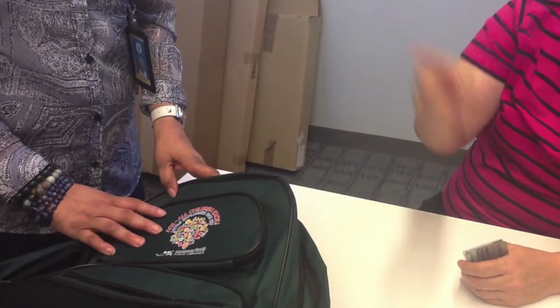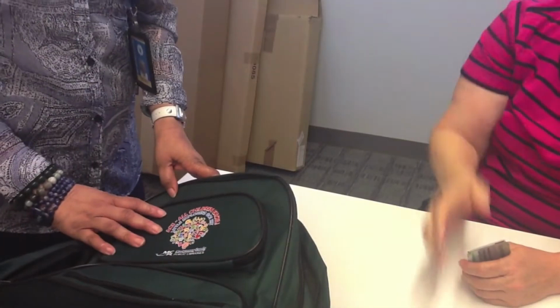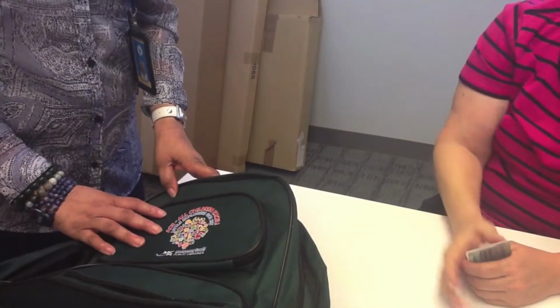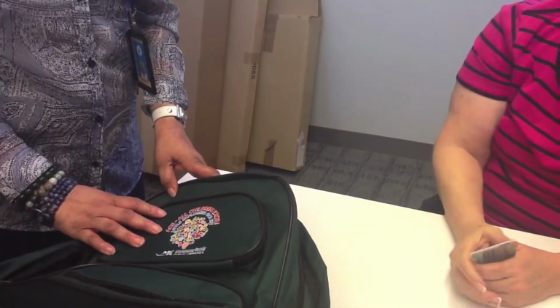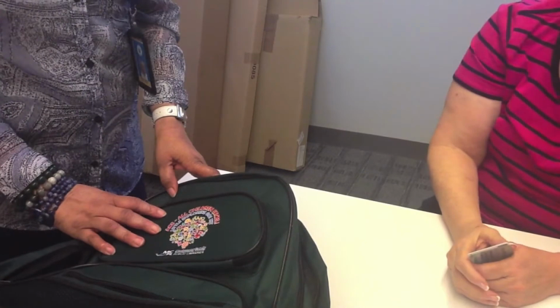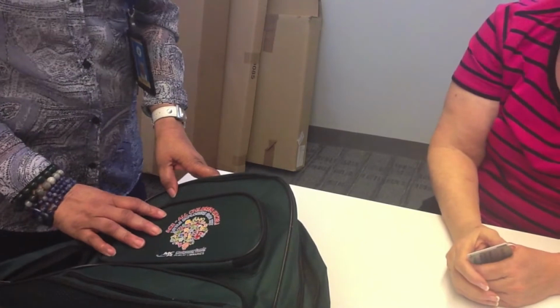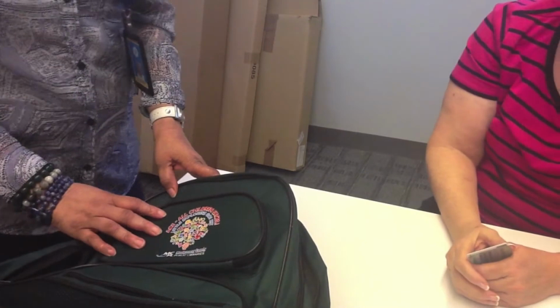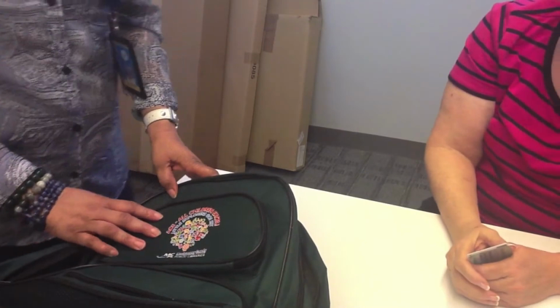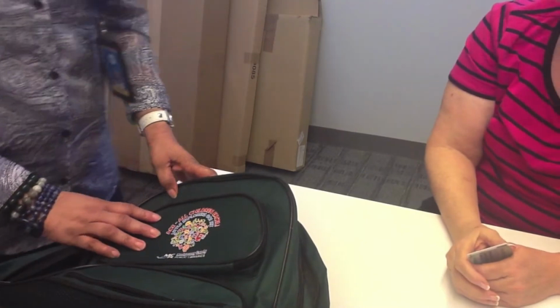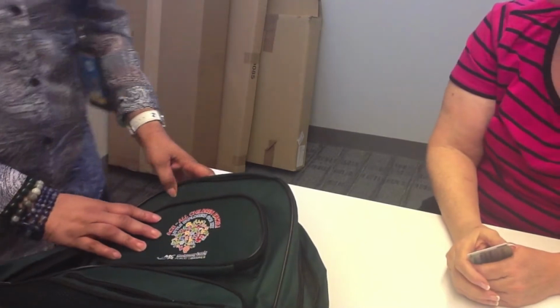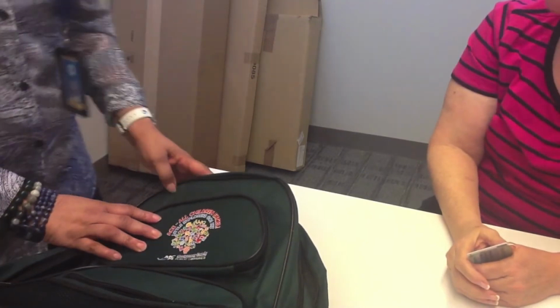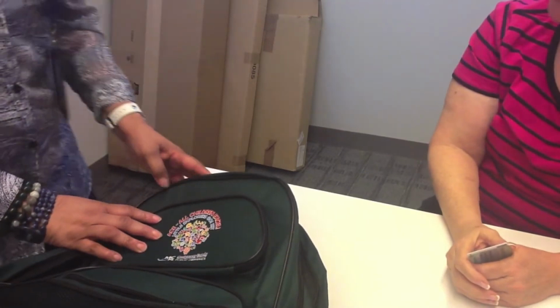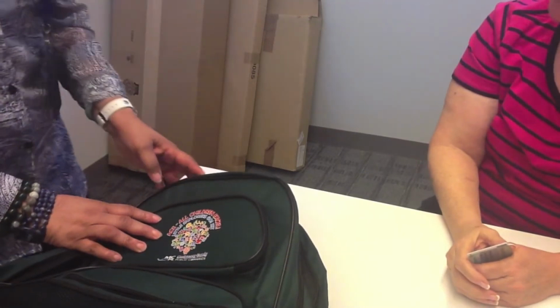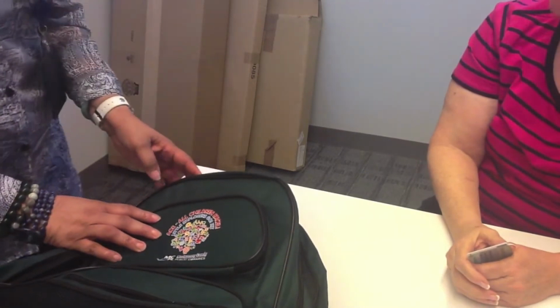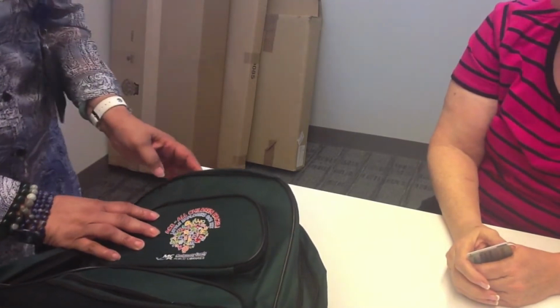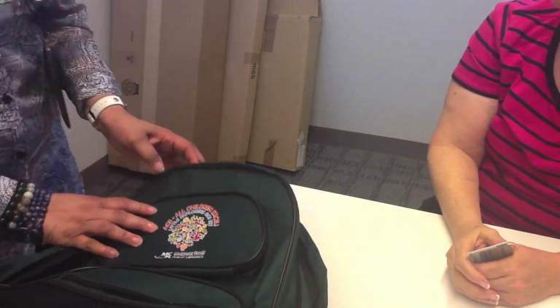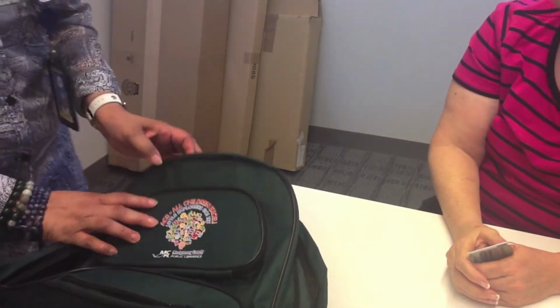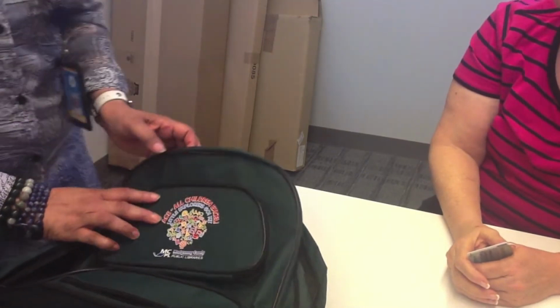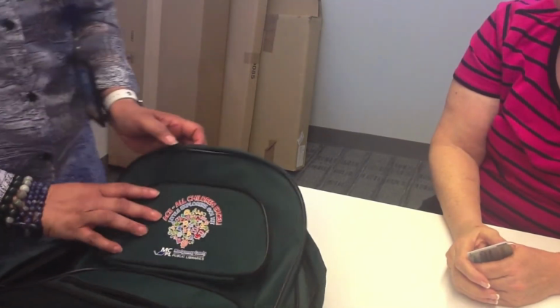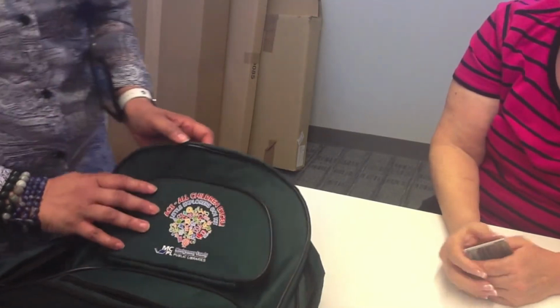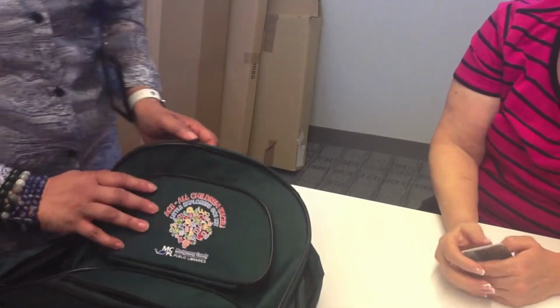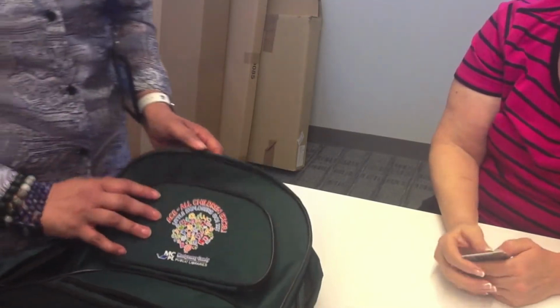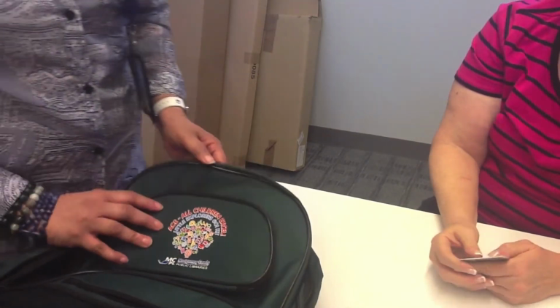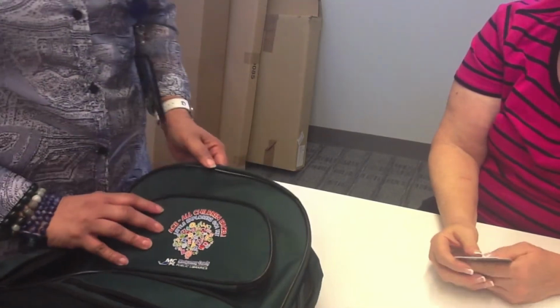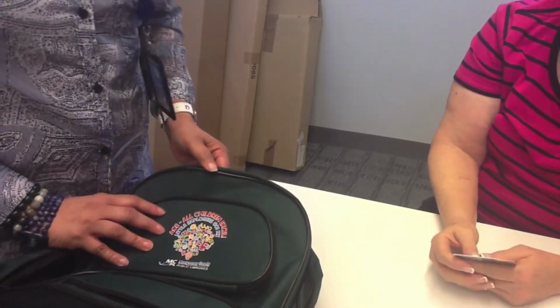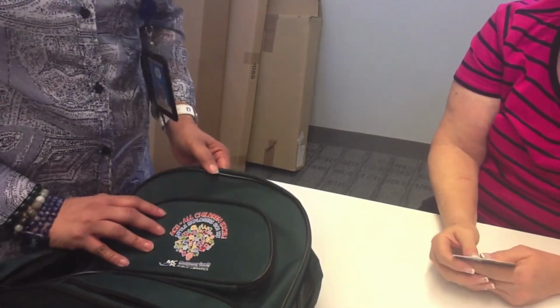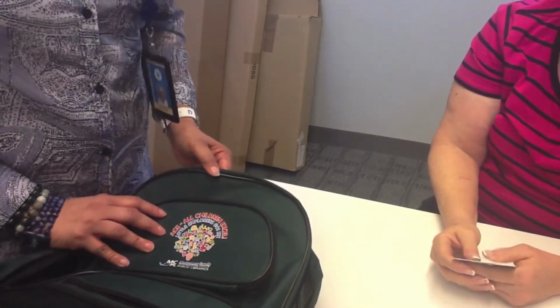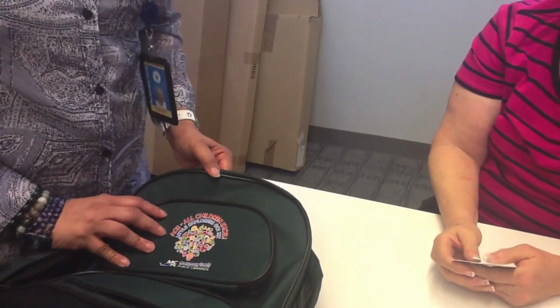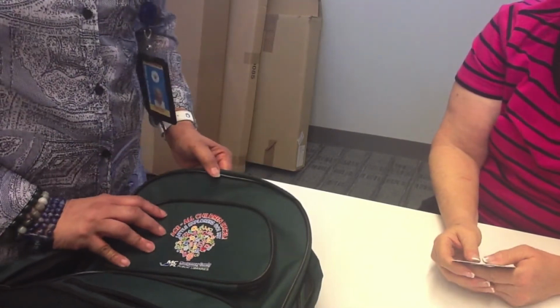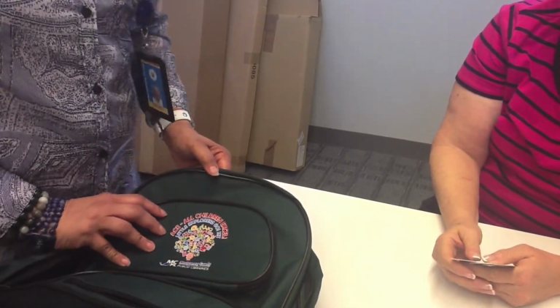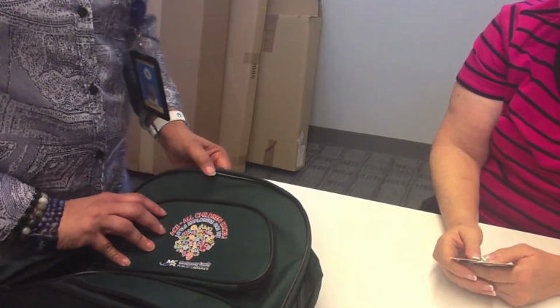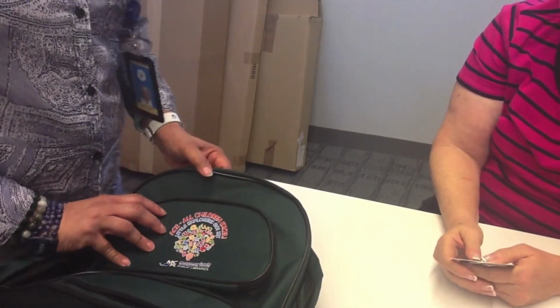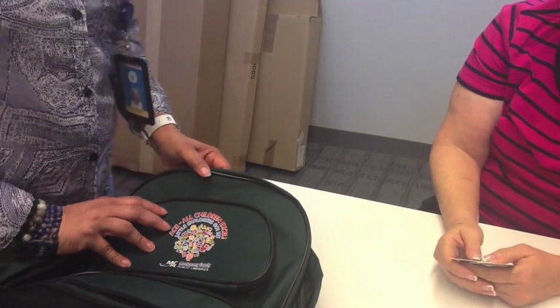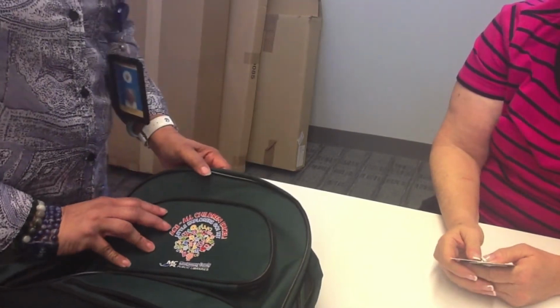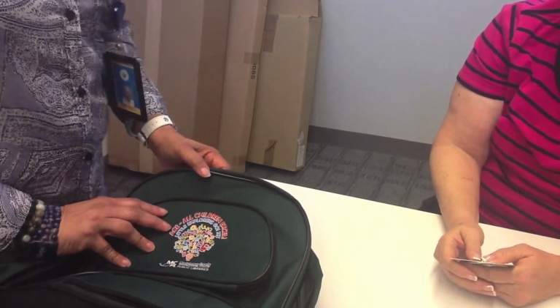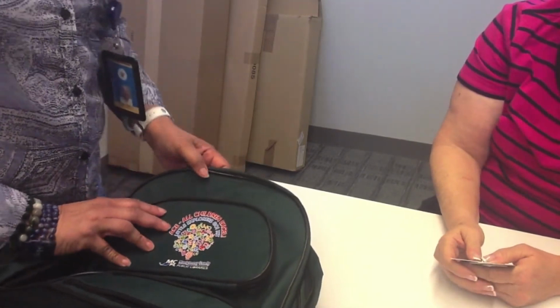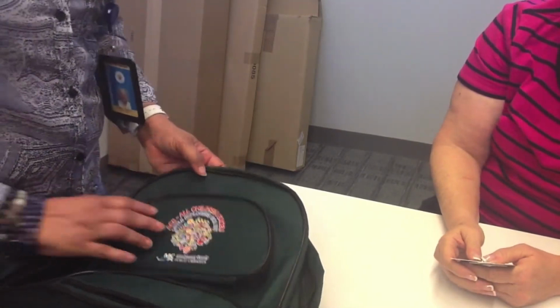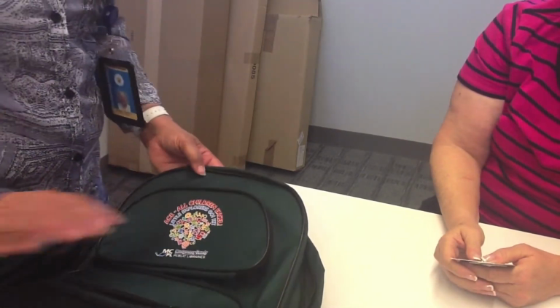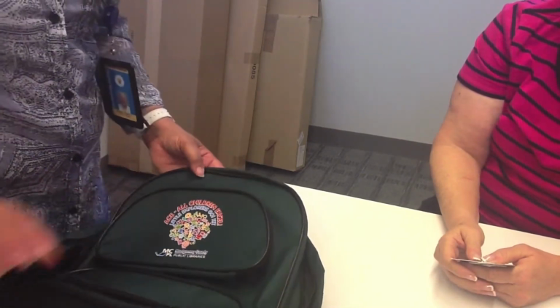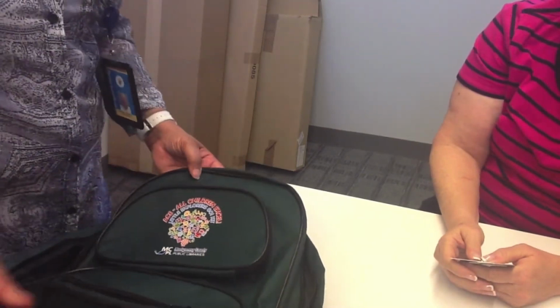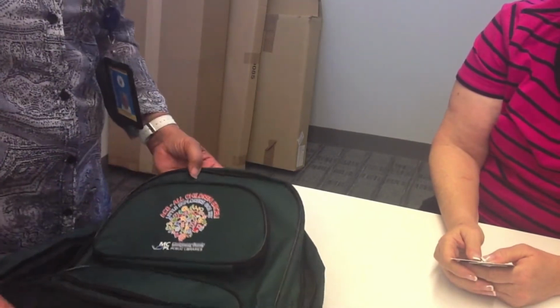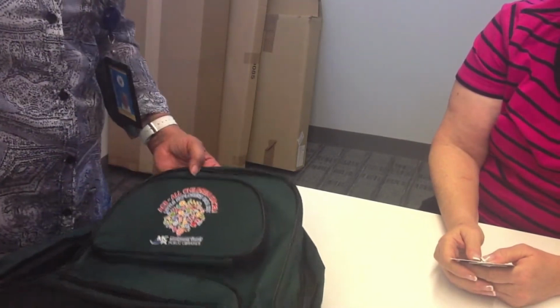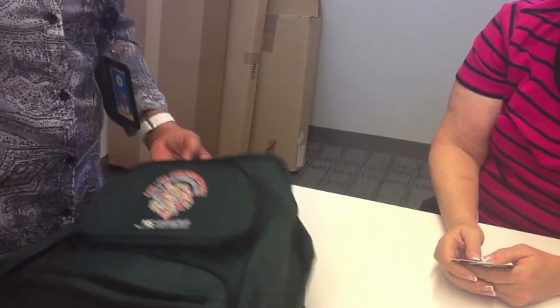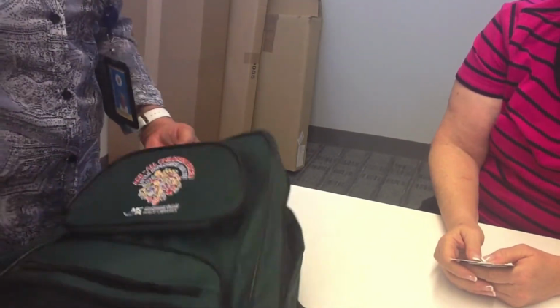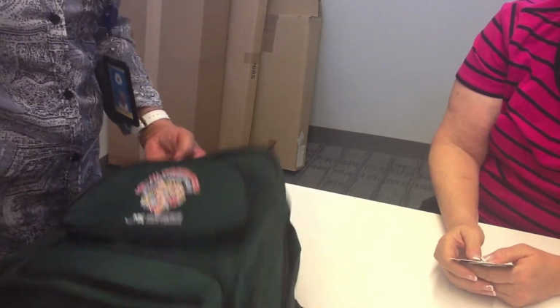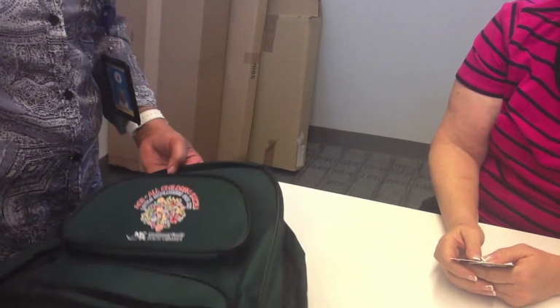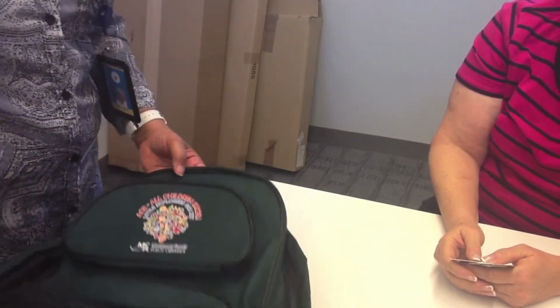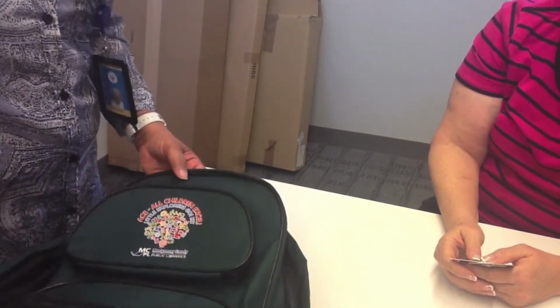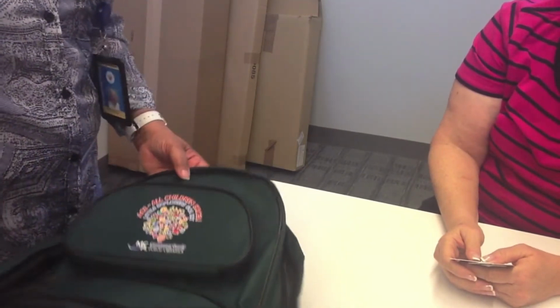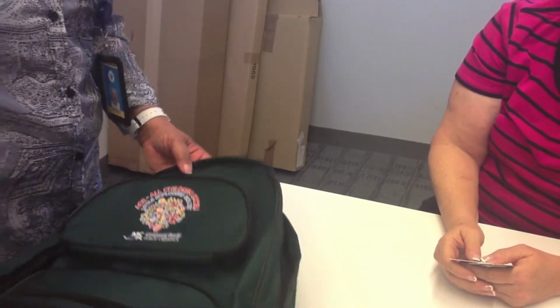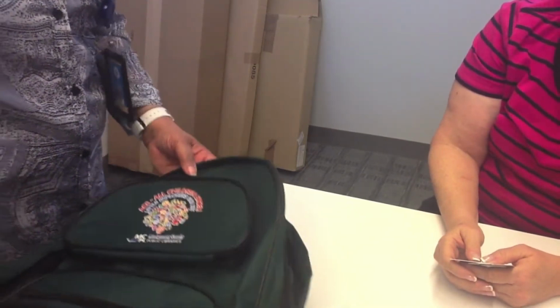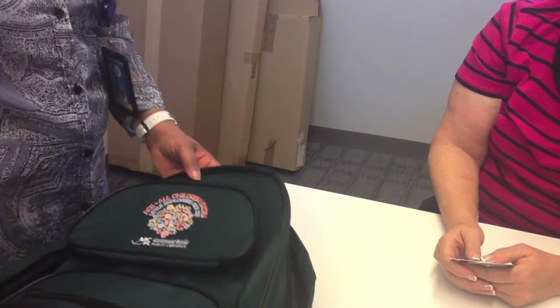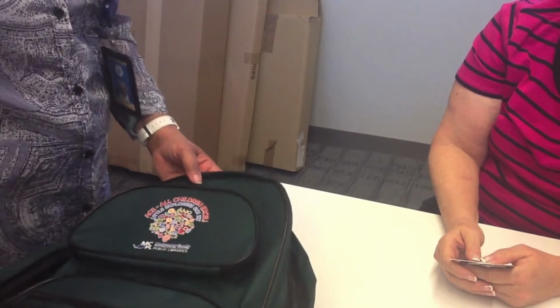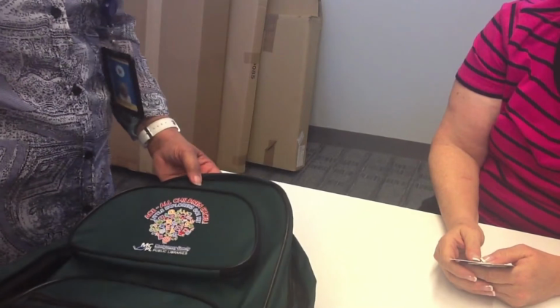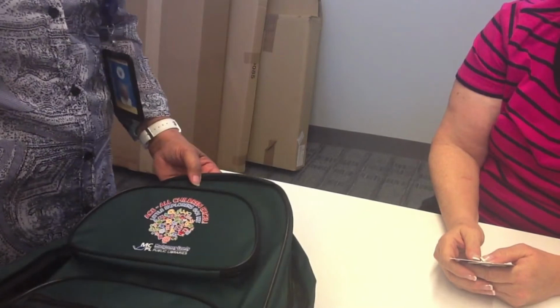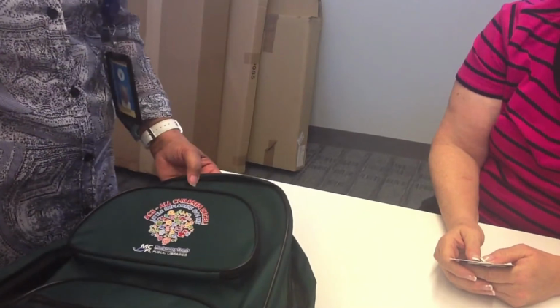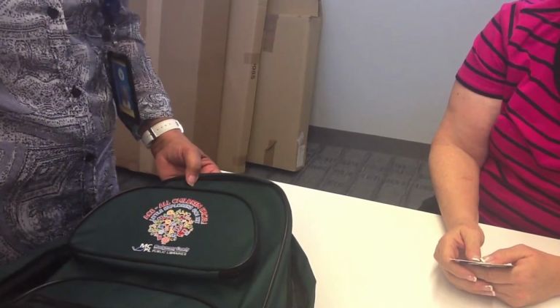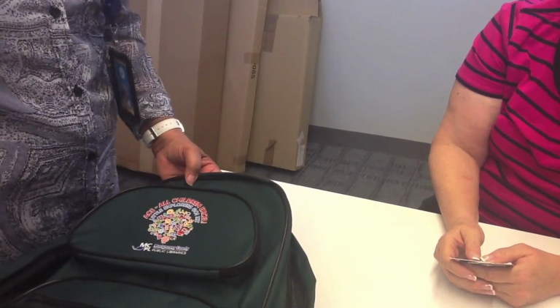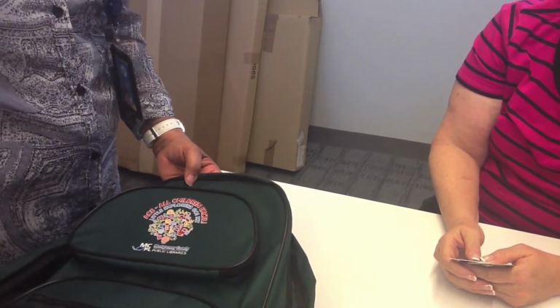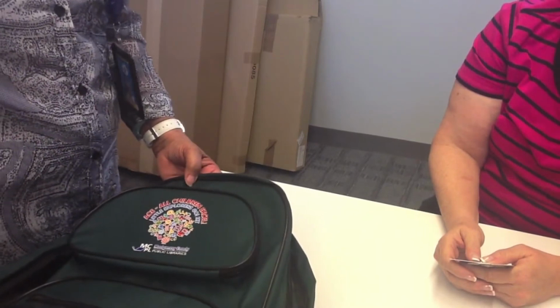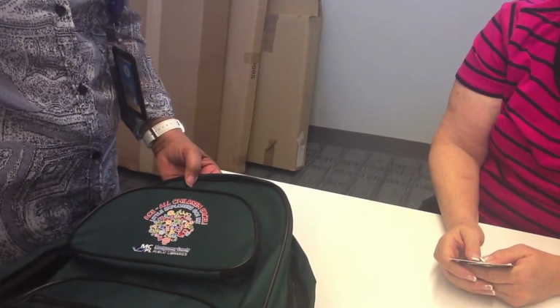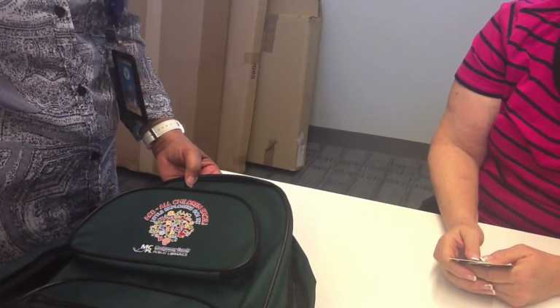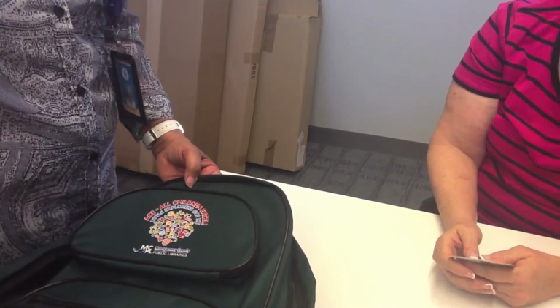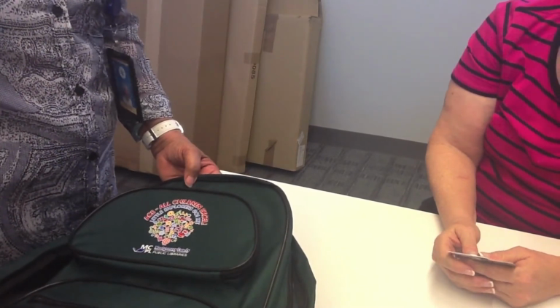Good afternoon, ma'am. How are you? I'm good, thank you. Good. I understand that you're interested in borrowing one of our GO kits.